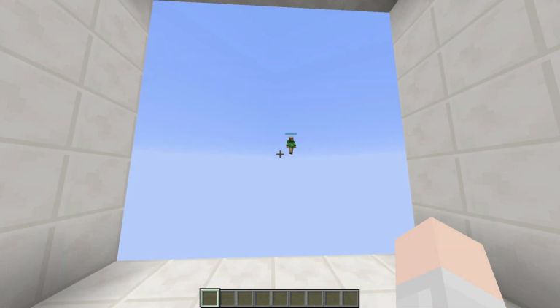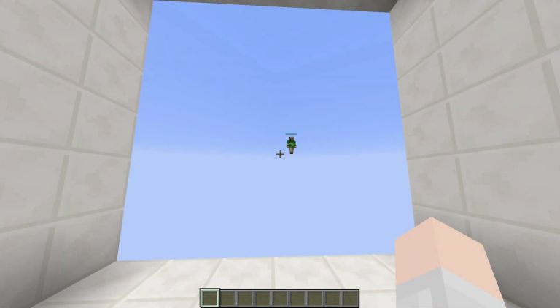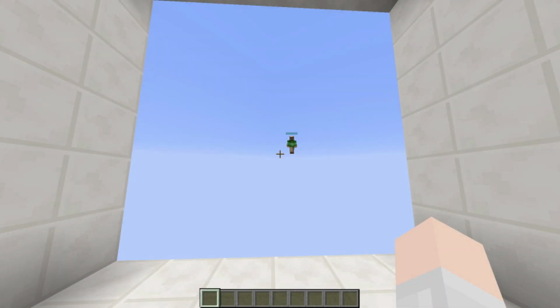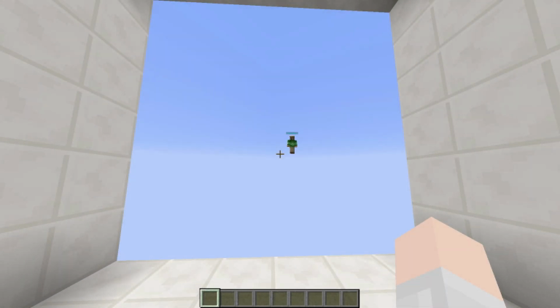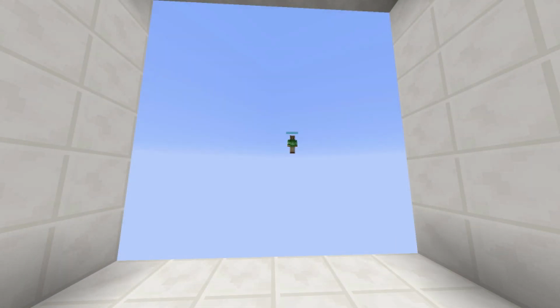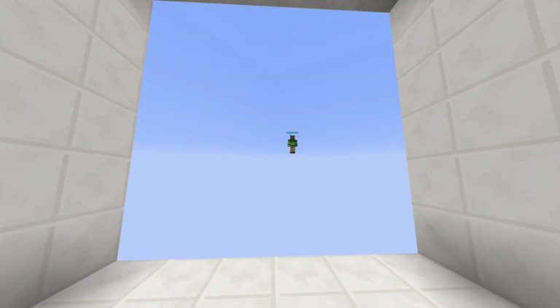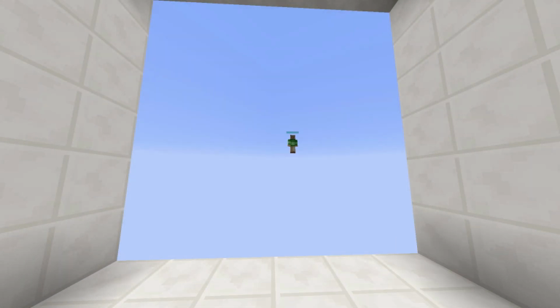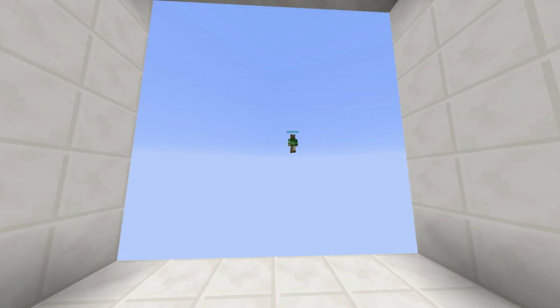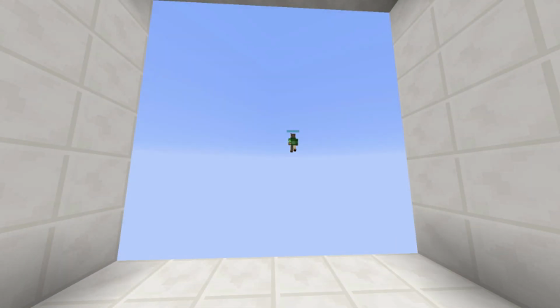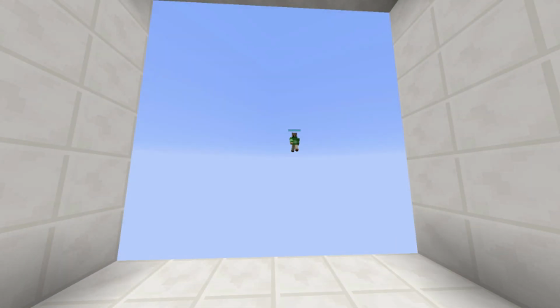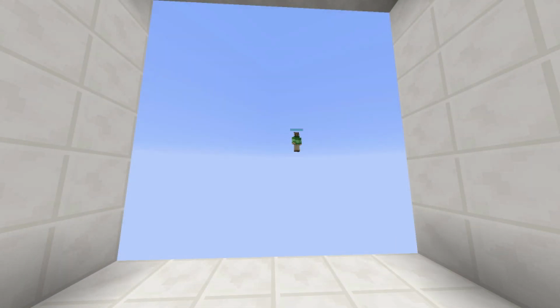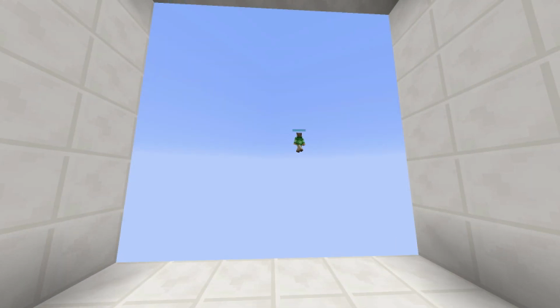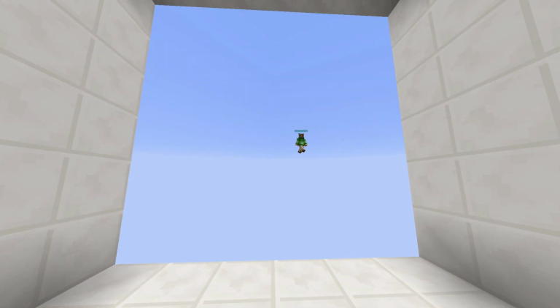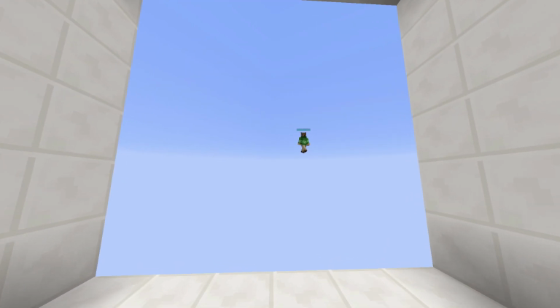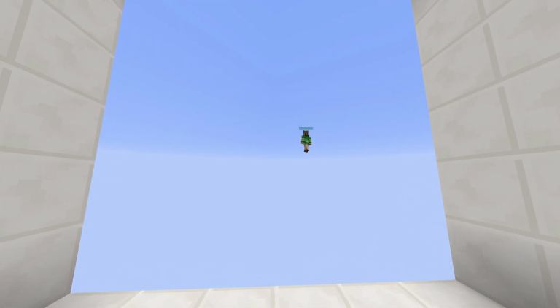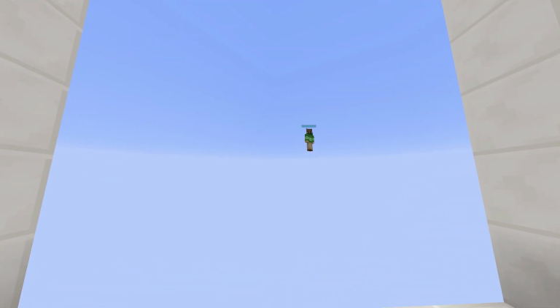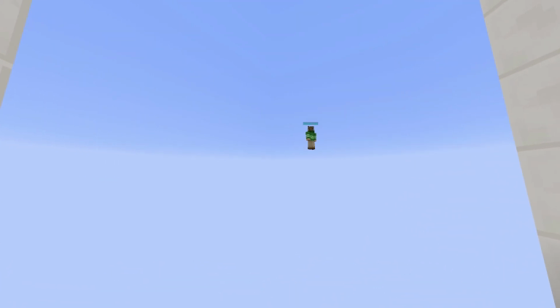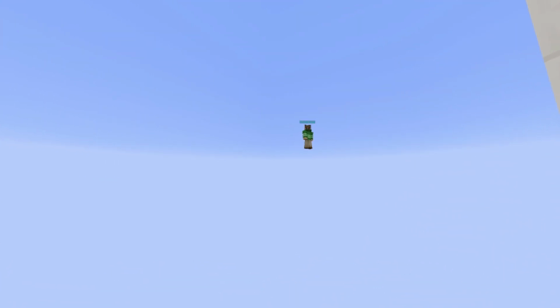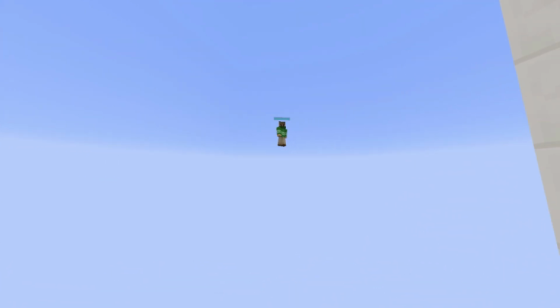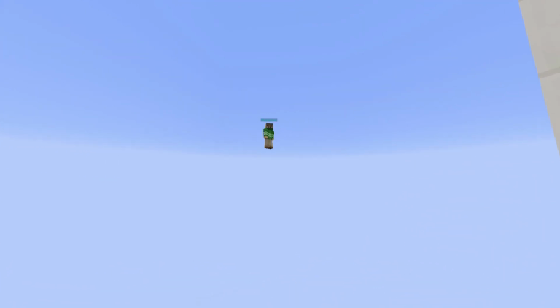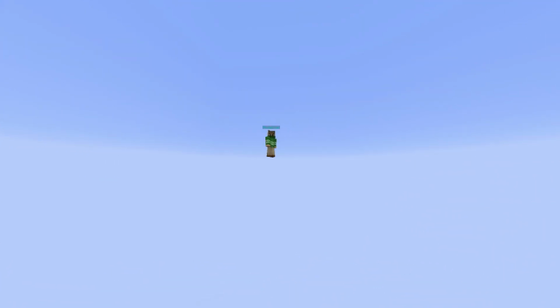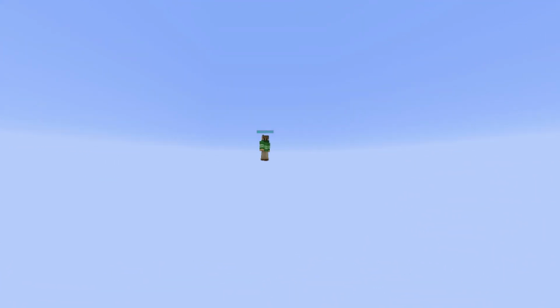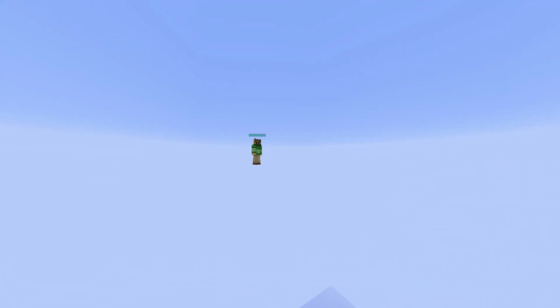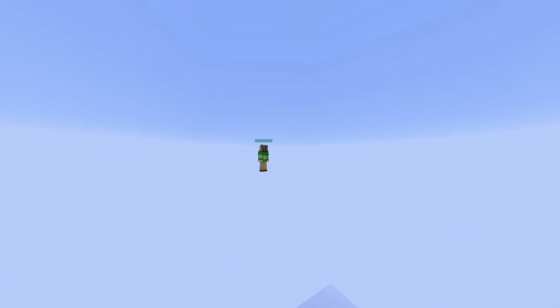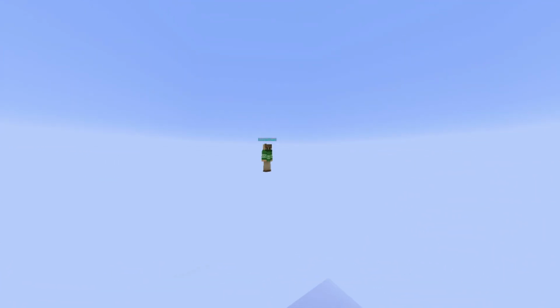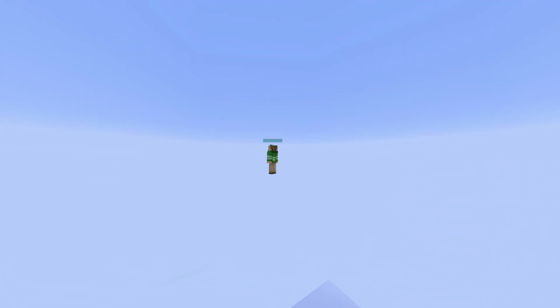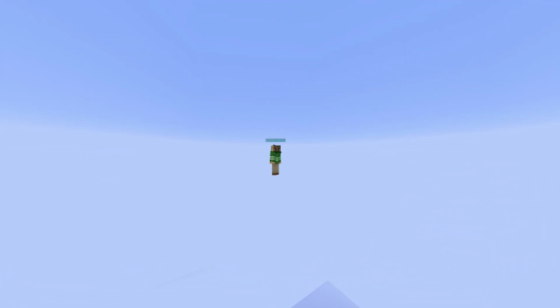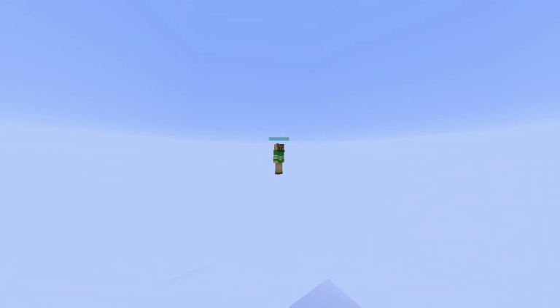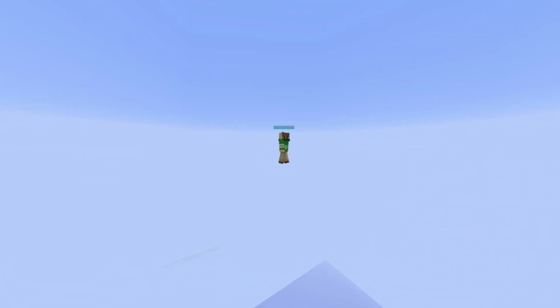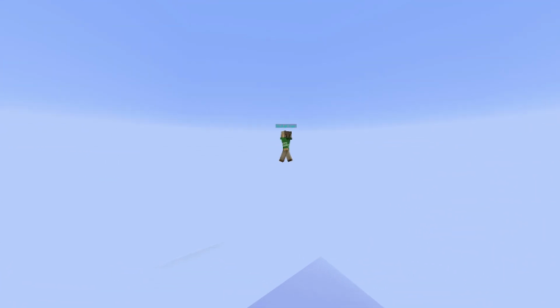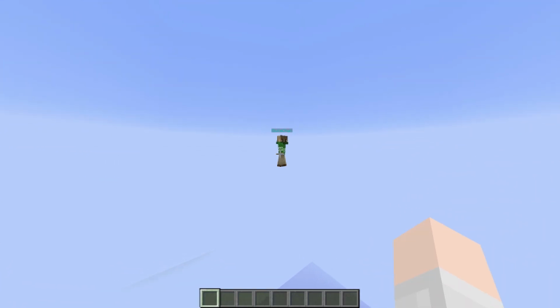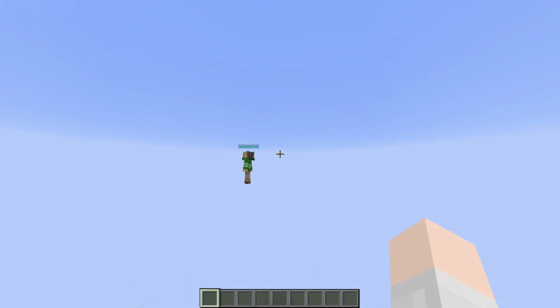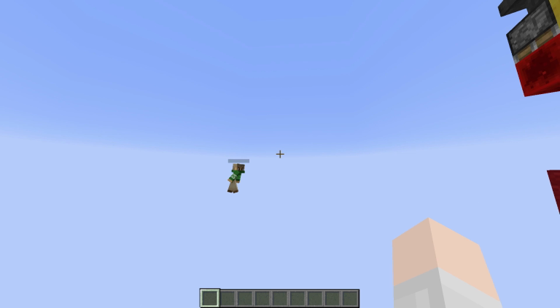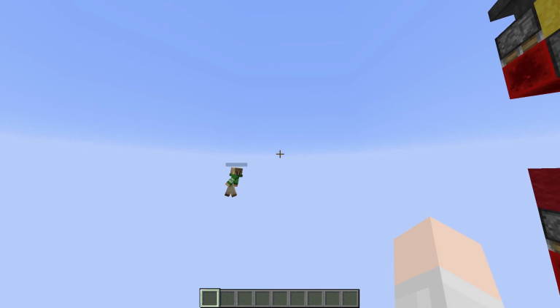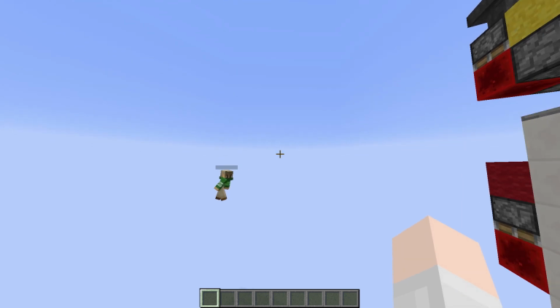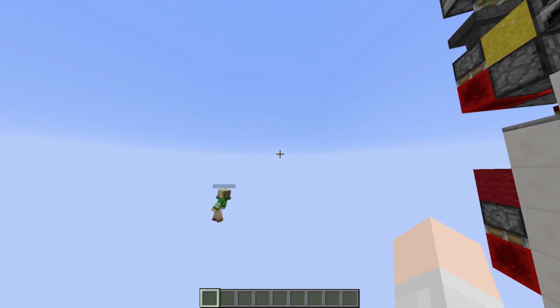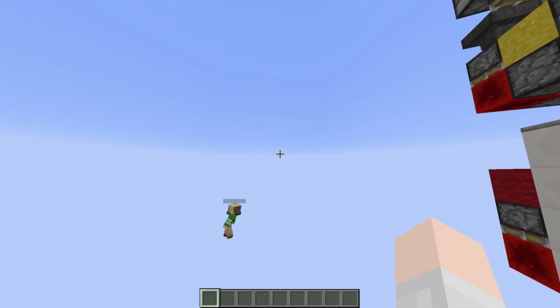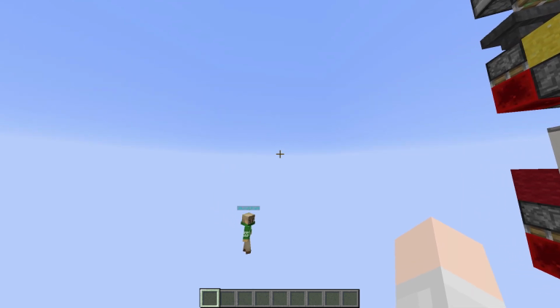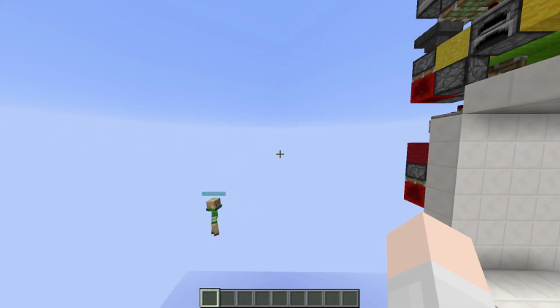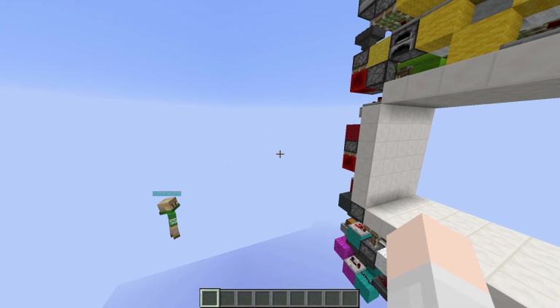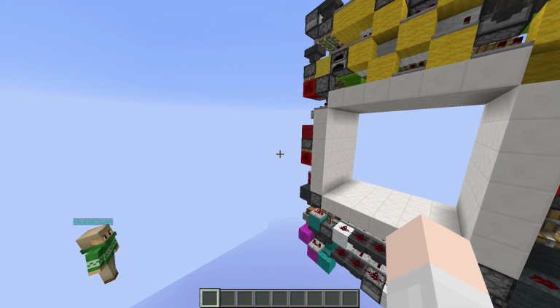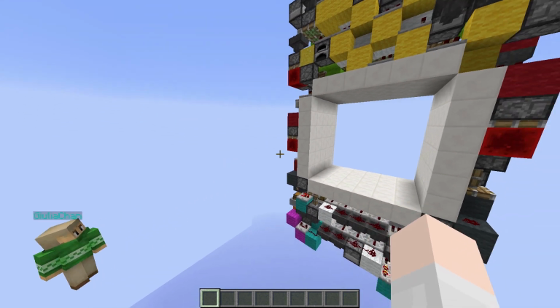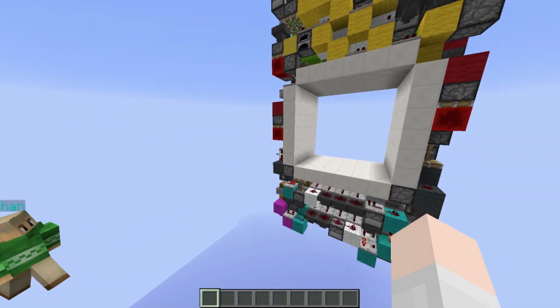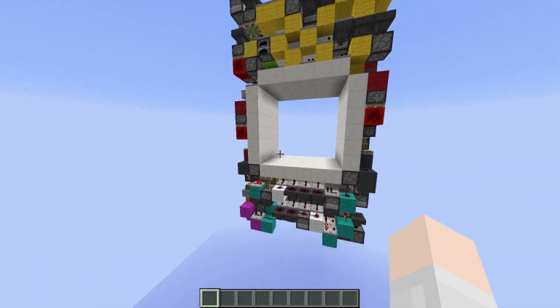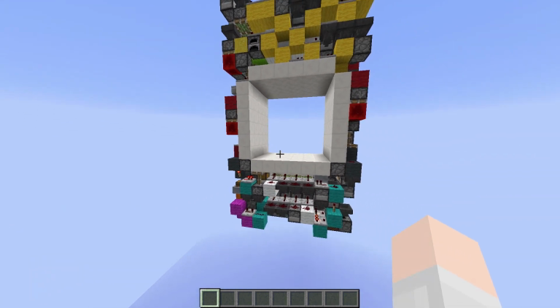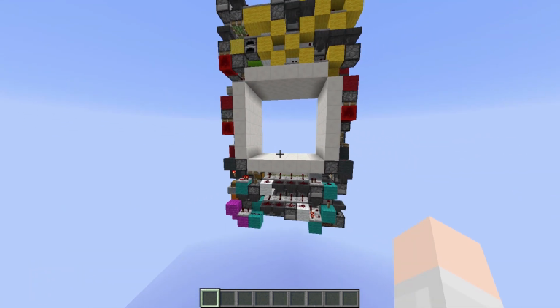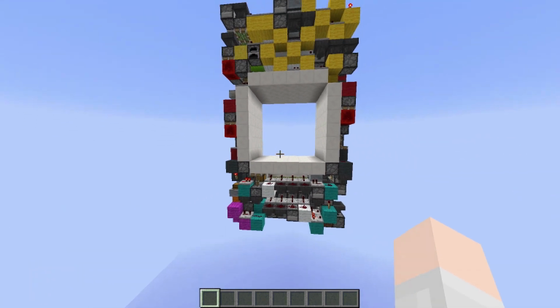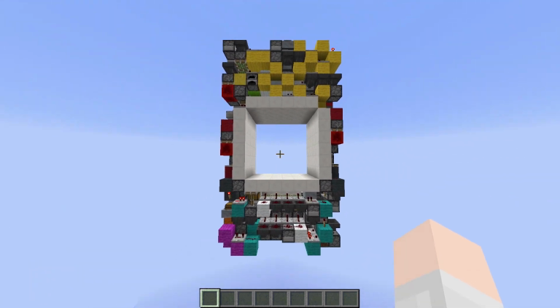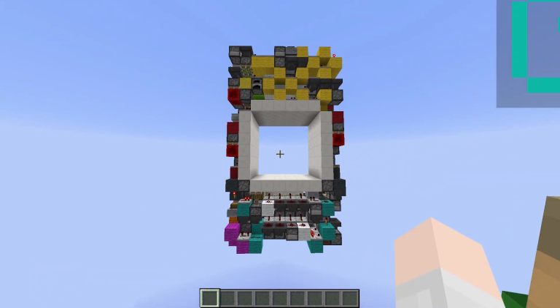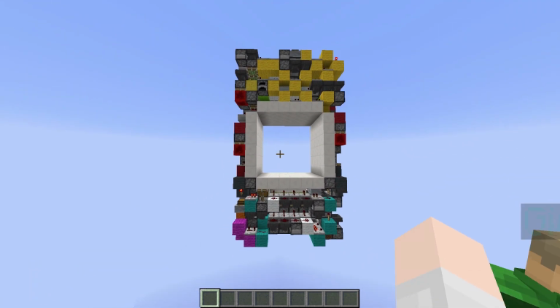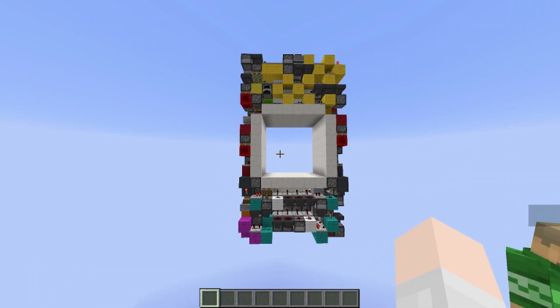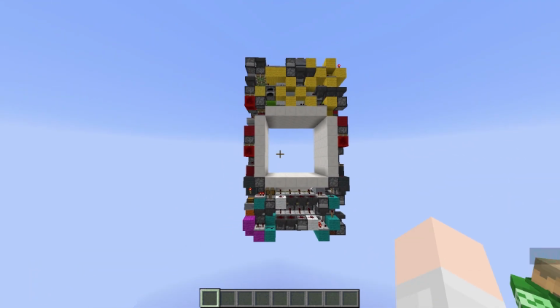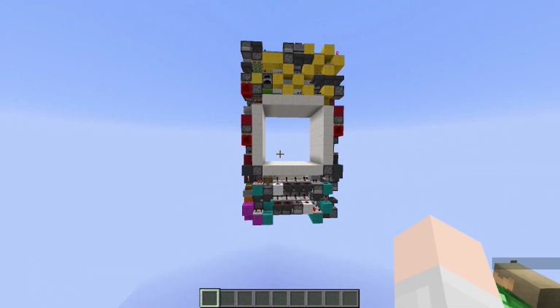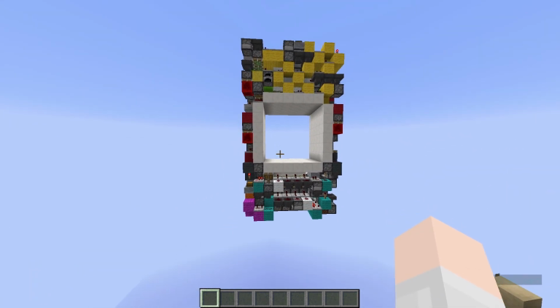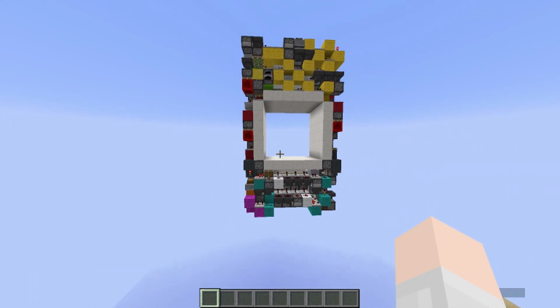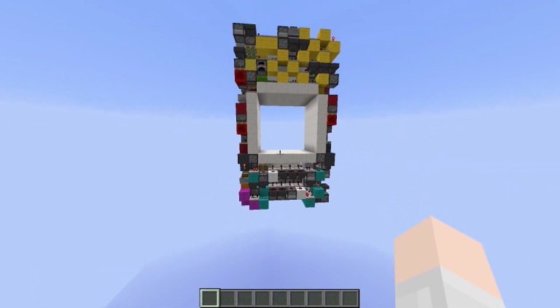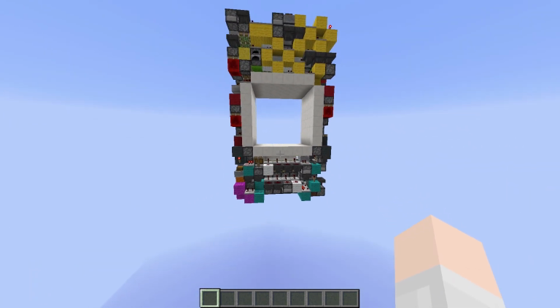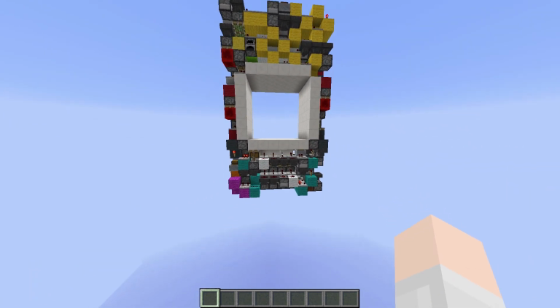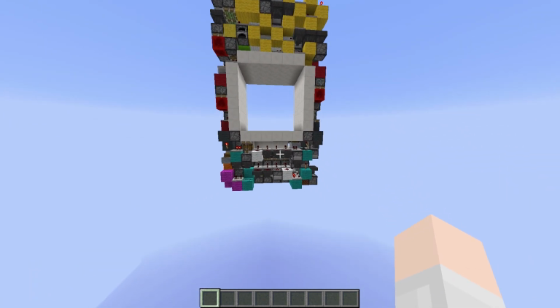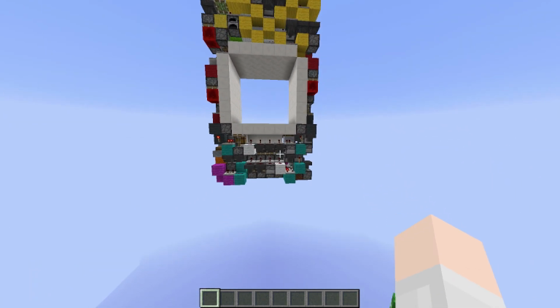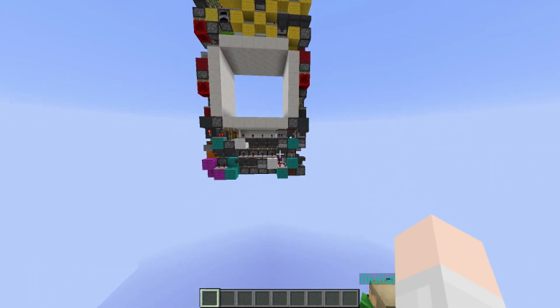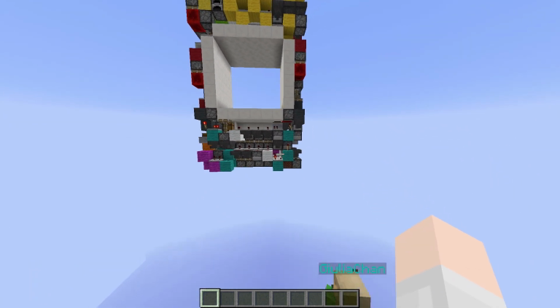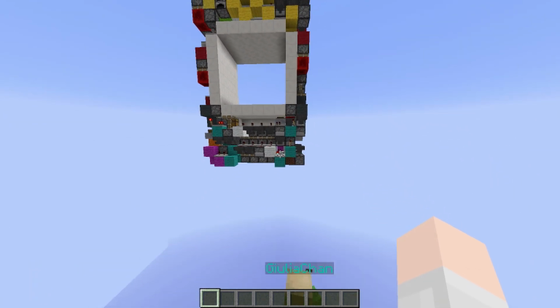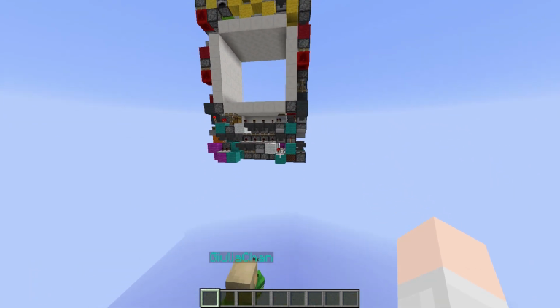Hello everyone. This is a door. It's a 6x6 — the smallest at 900 blocks. It's 50 blocks smaller than ExoJetSwan.